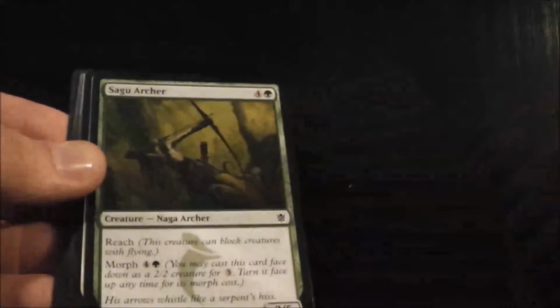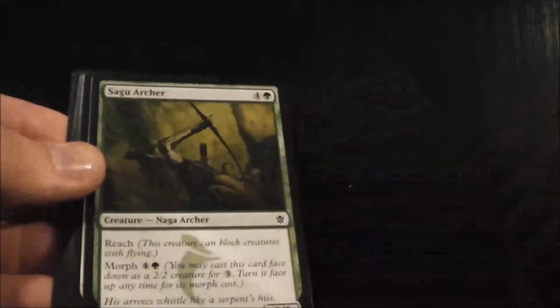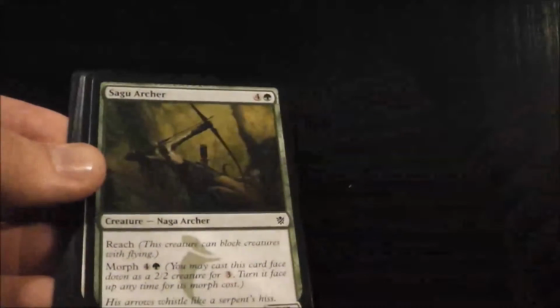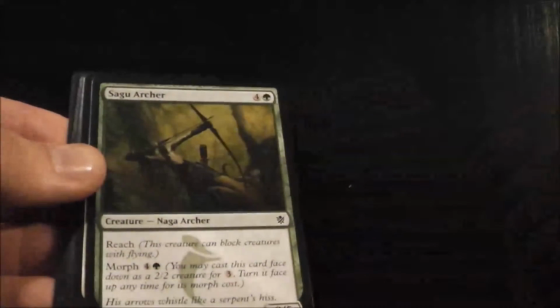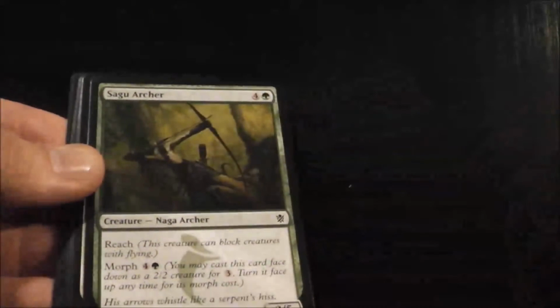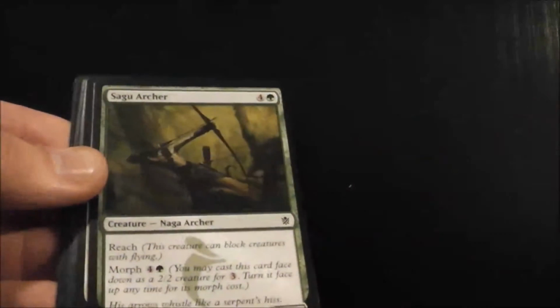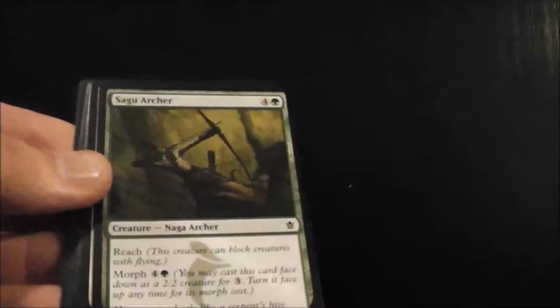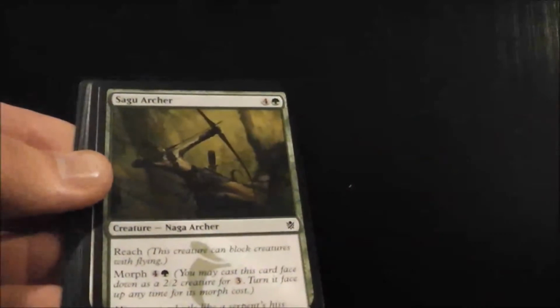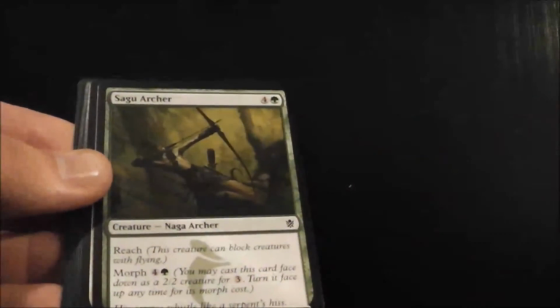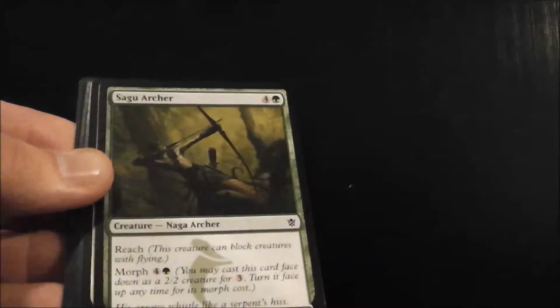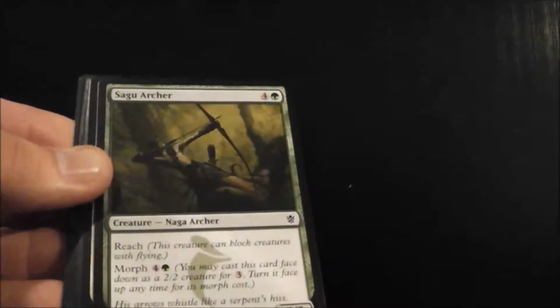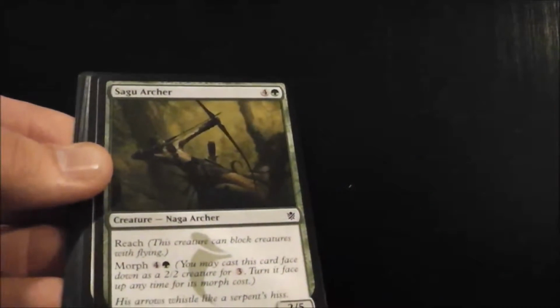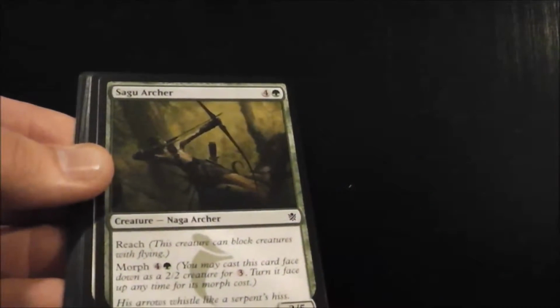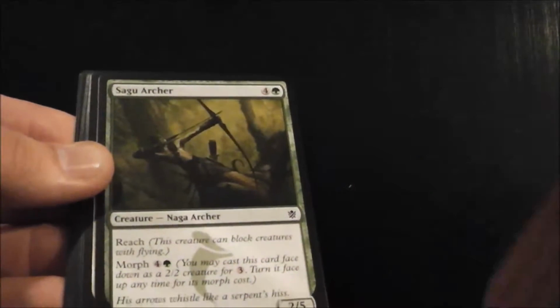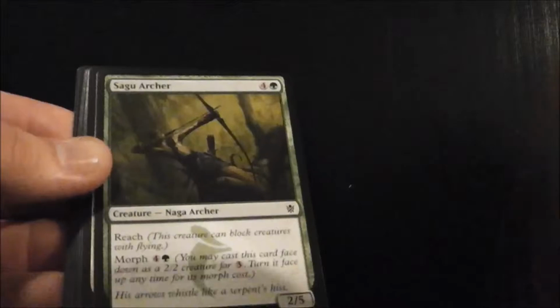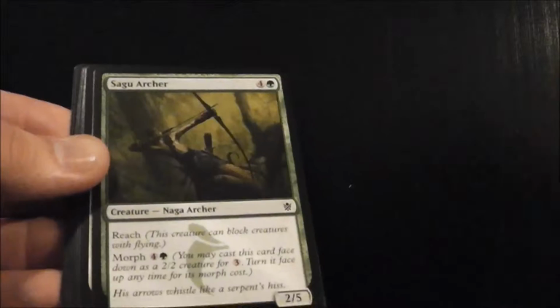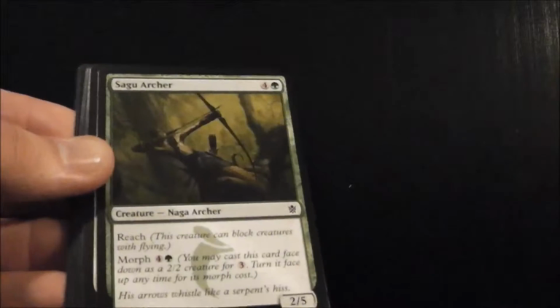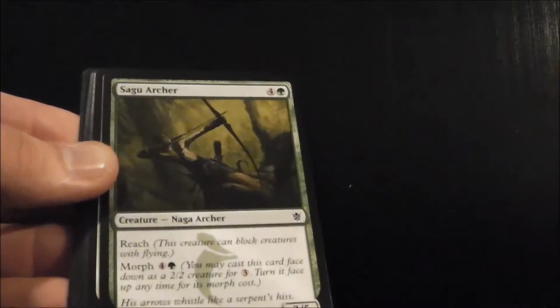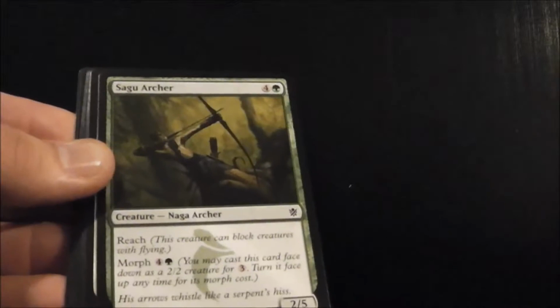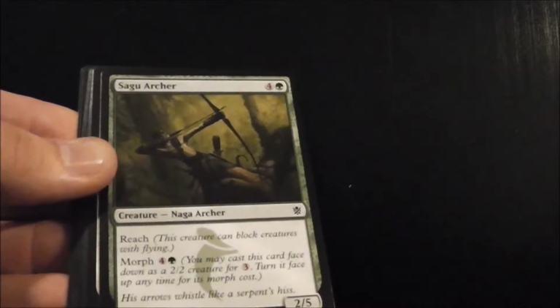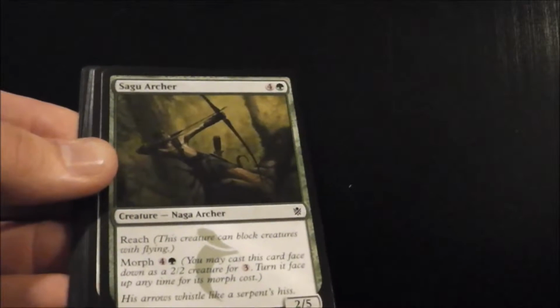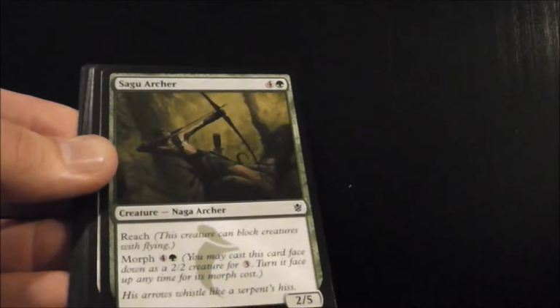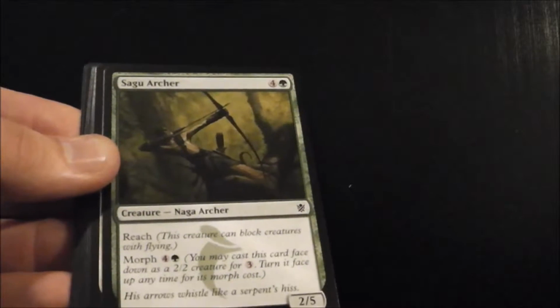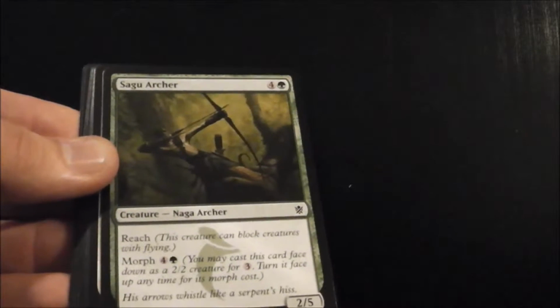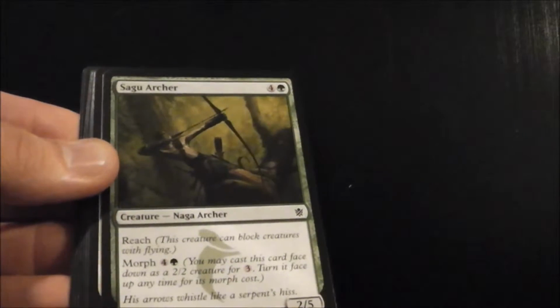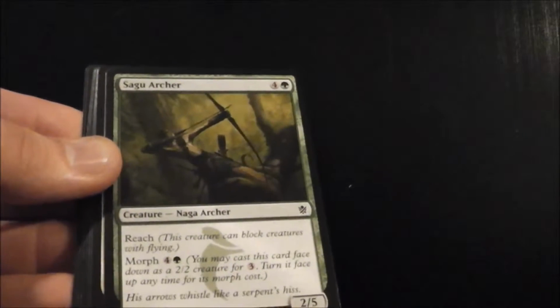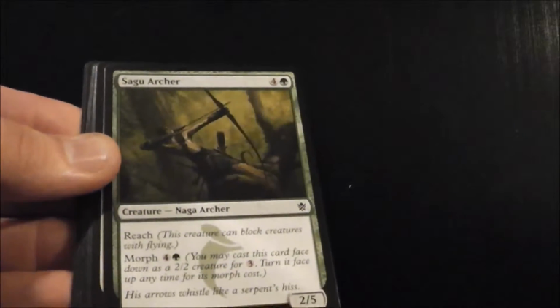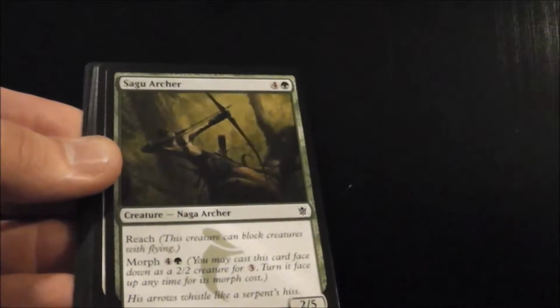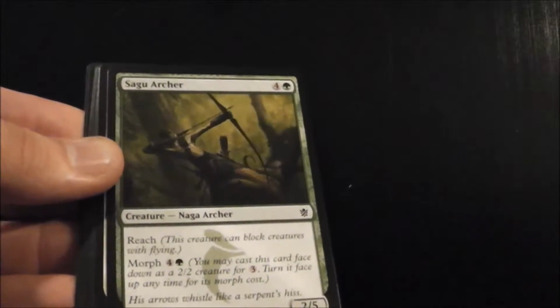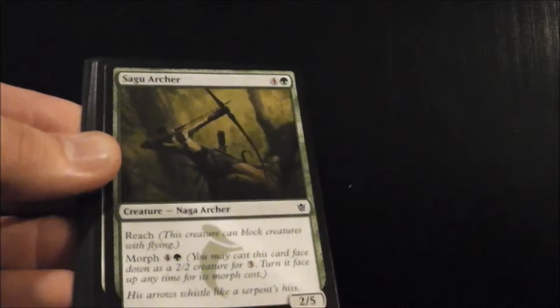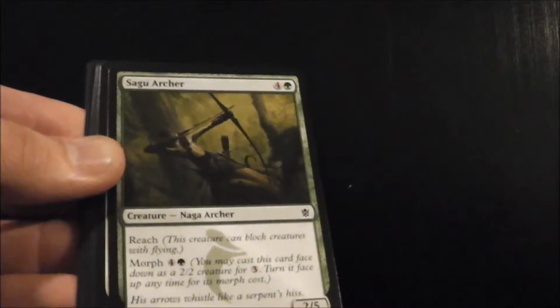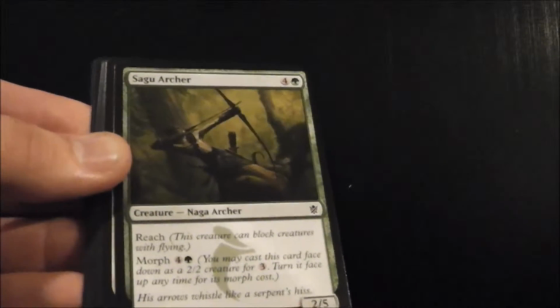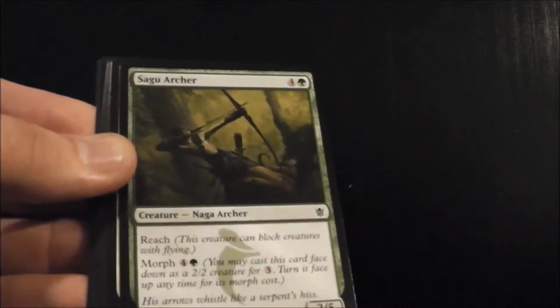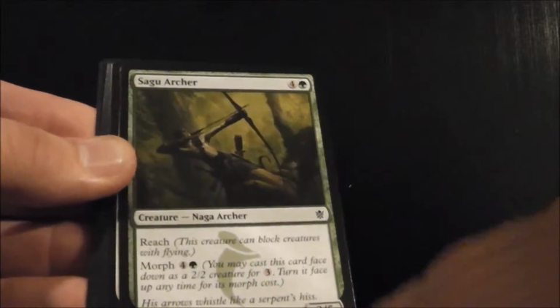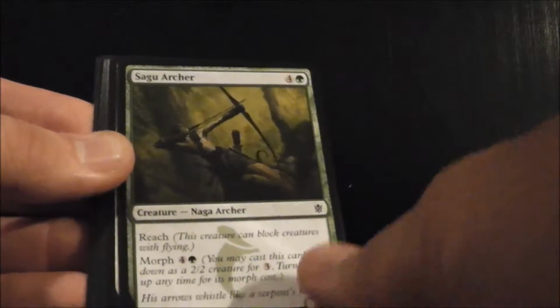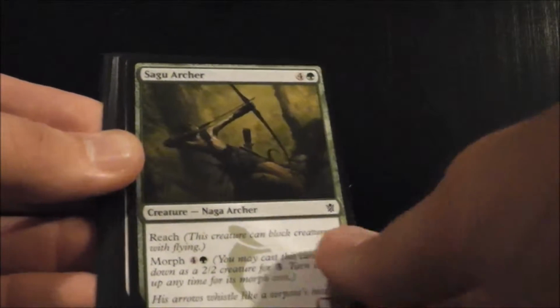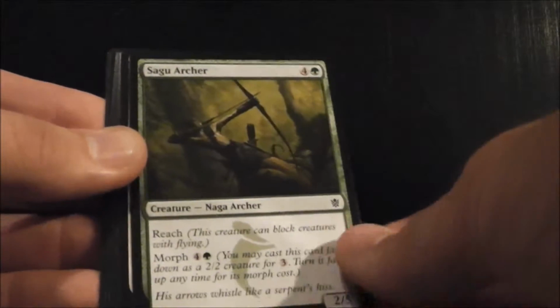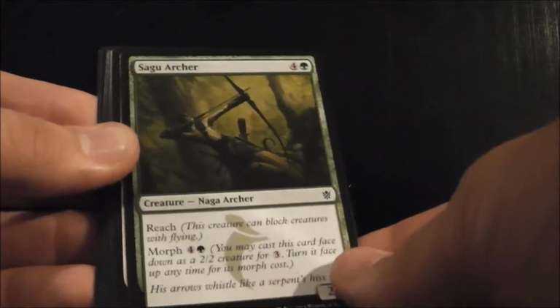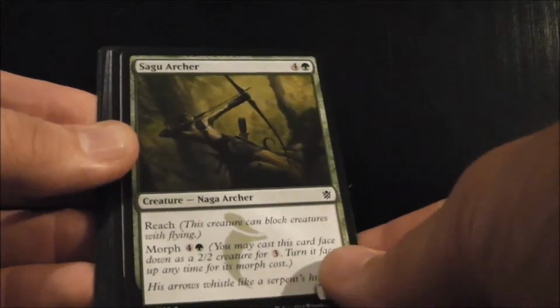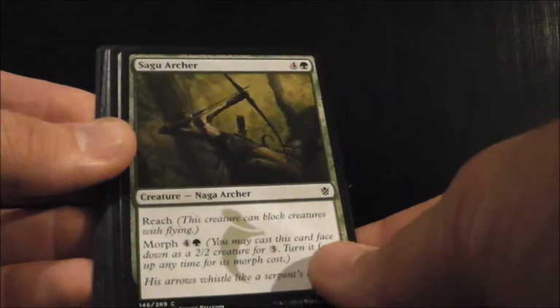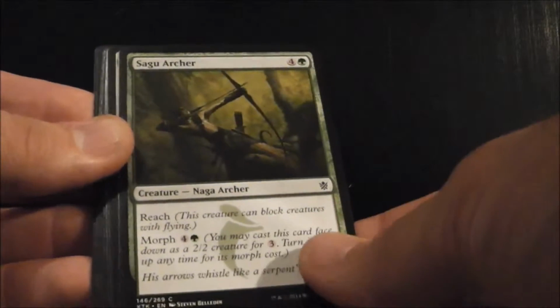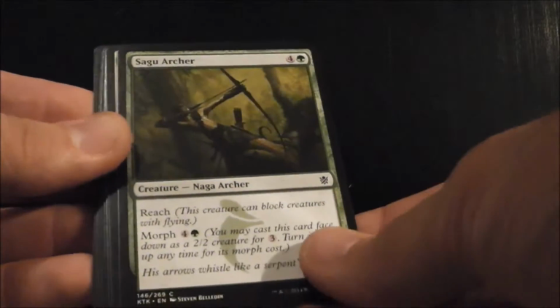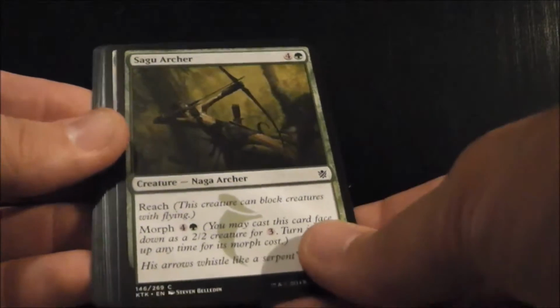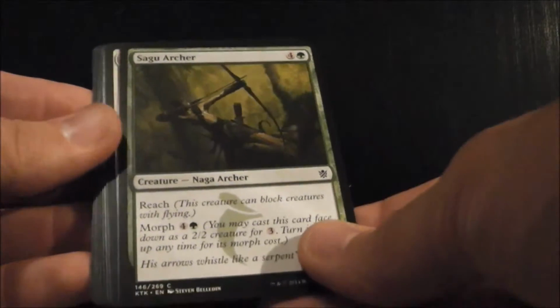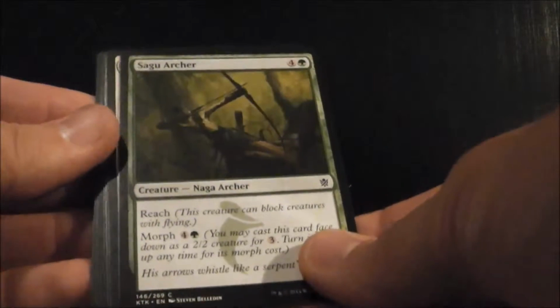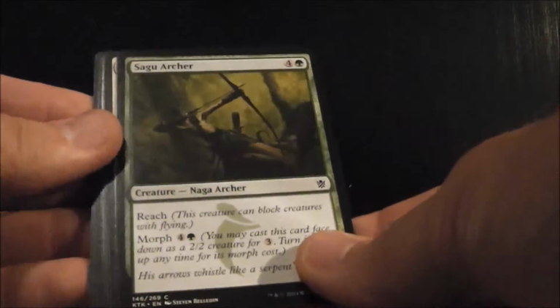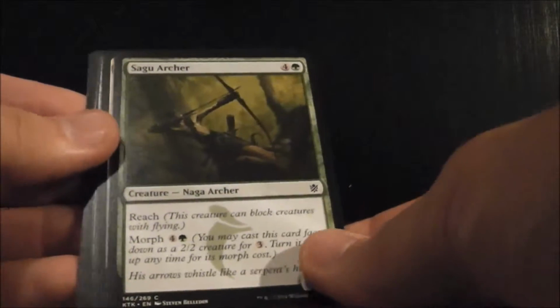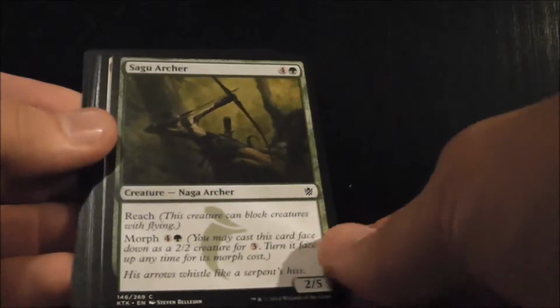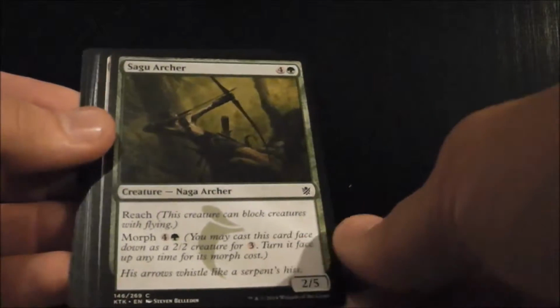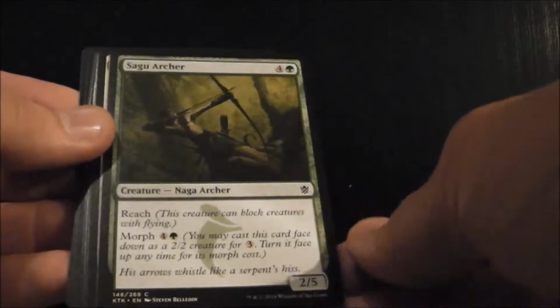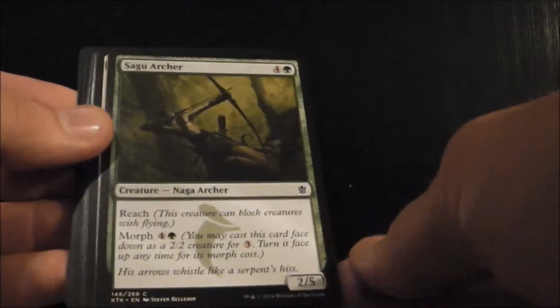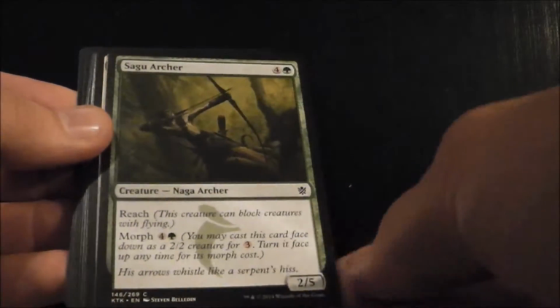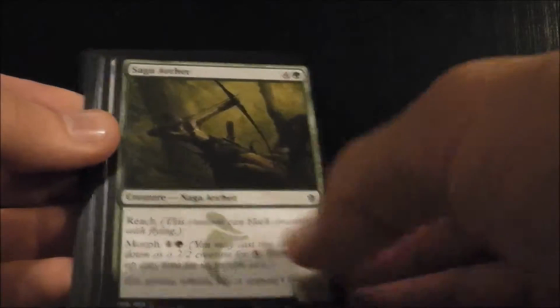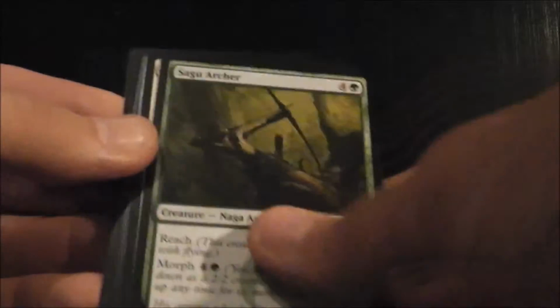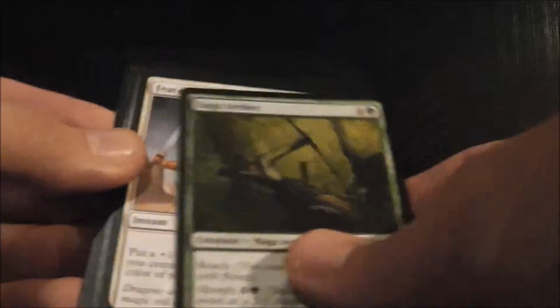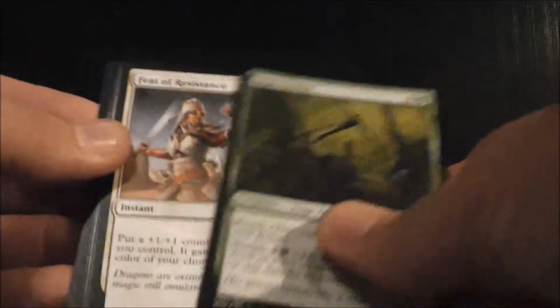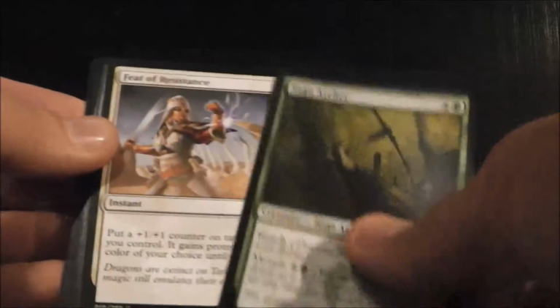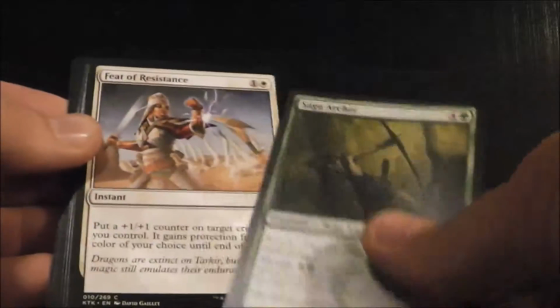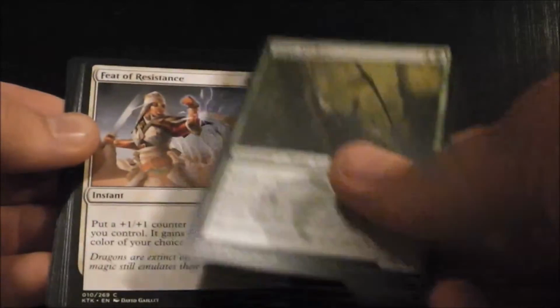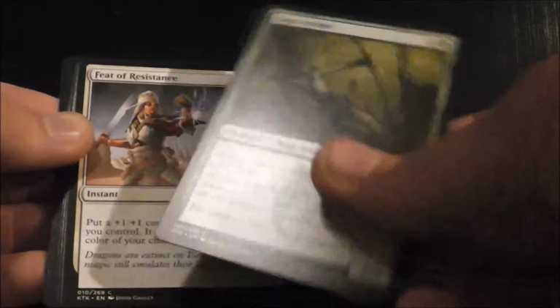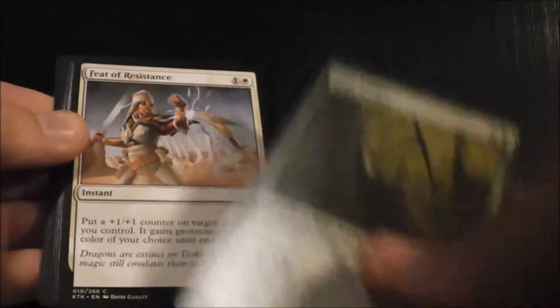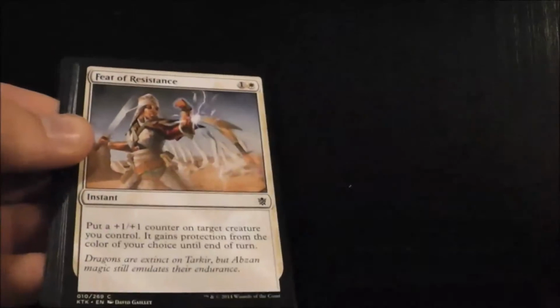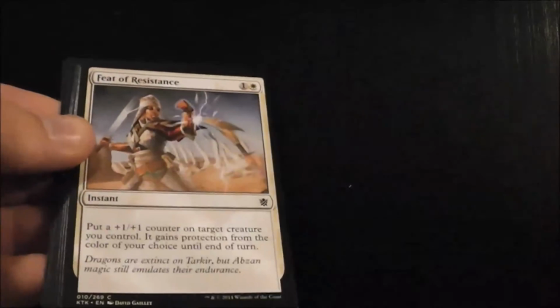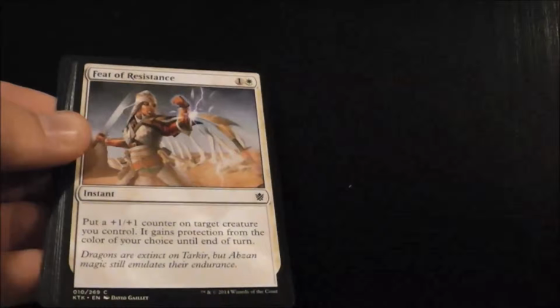Saegu Archer is a 2/5 with reach and it costs 5 mana. It's very useful. It also has more.